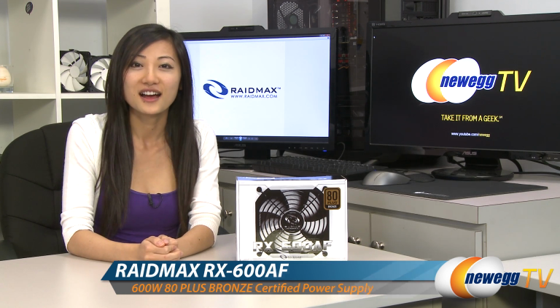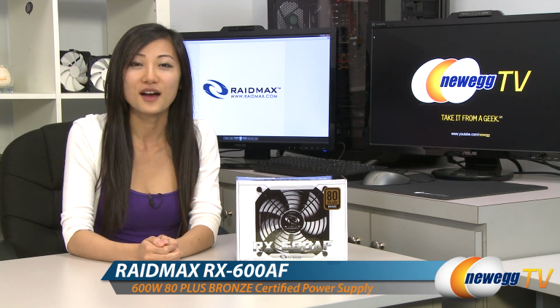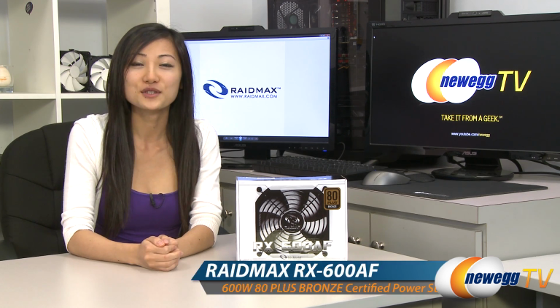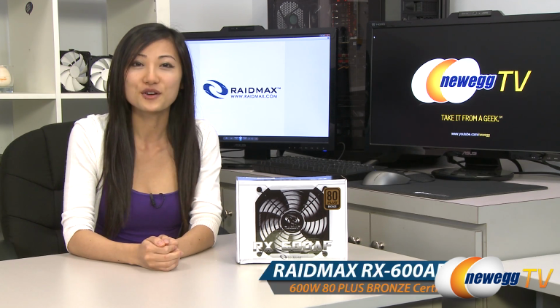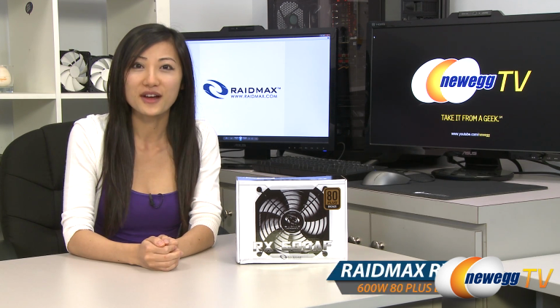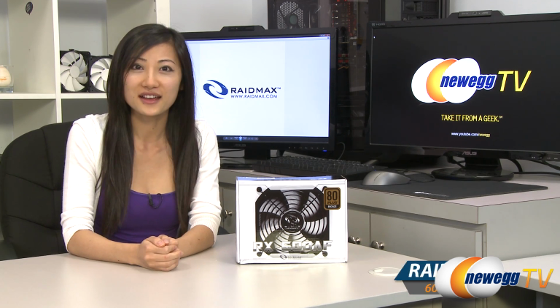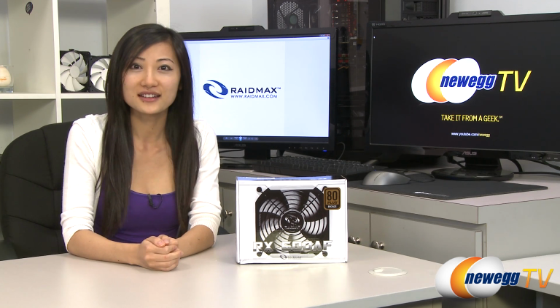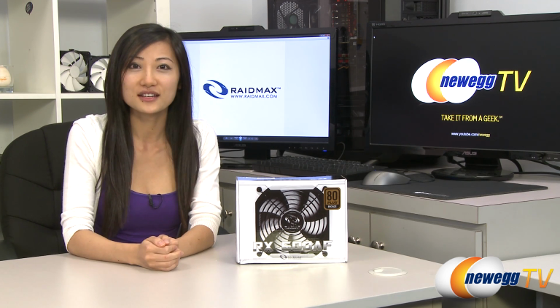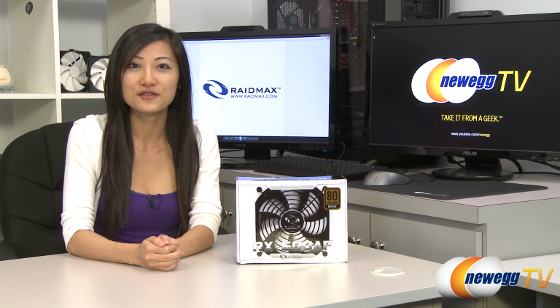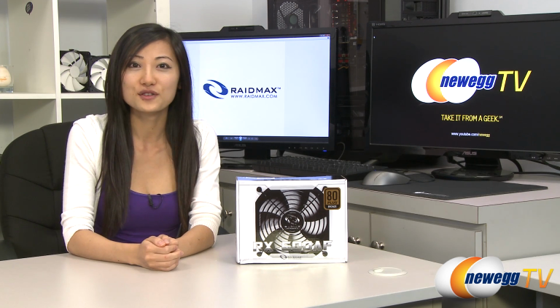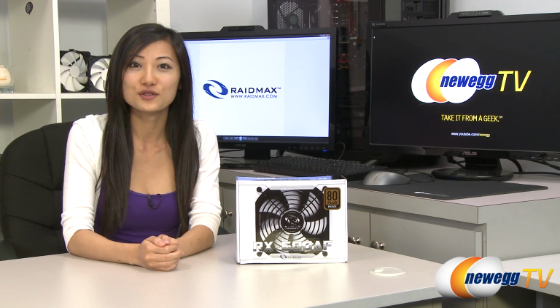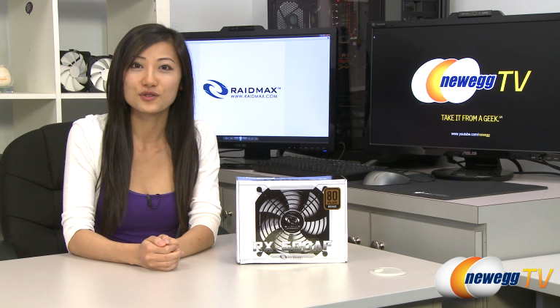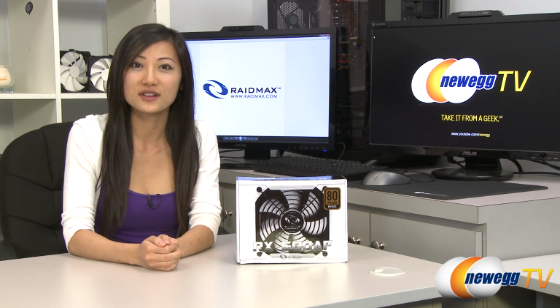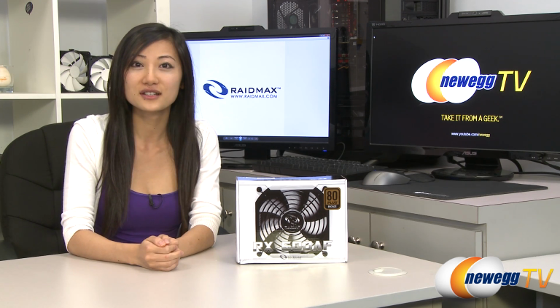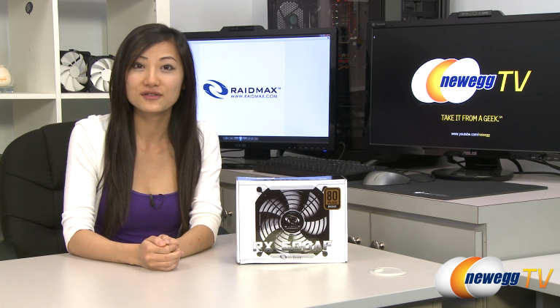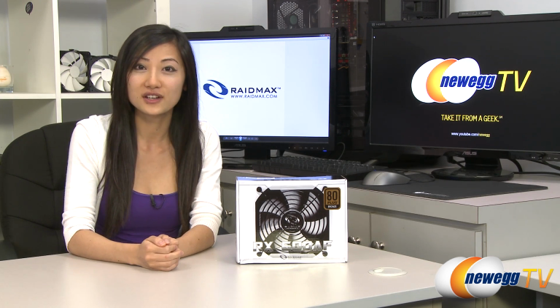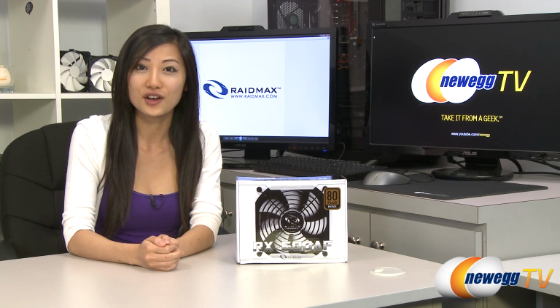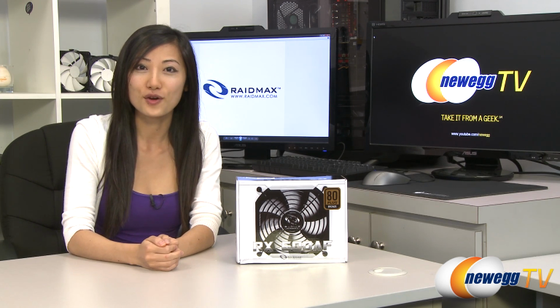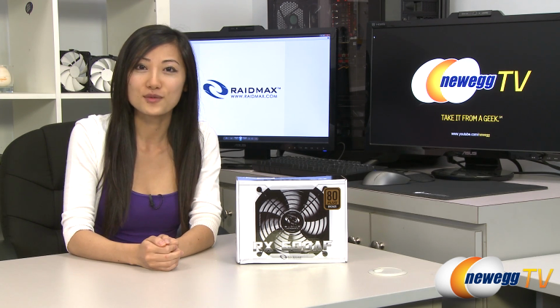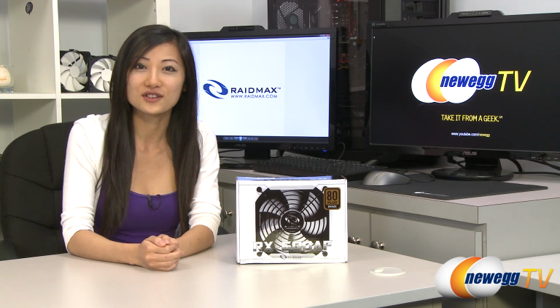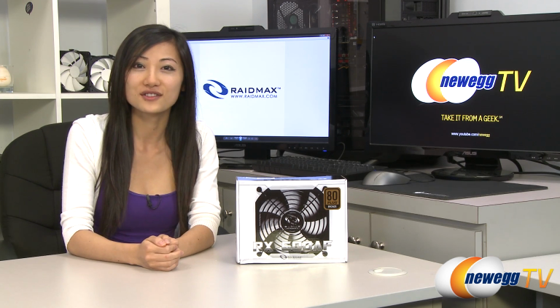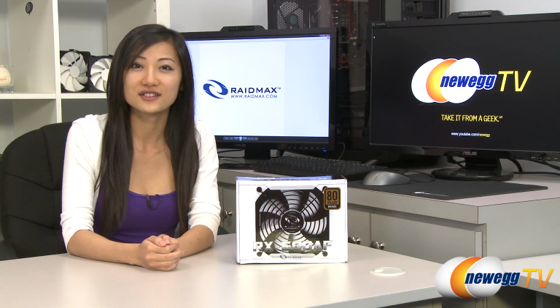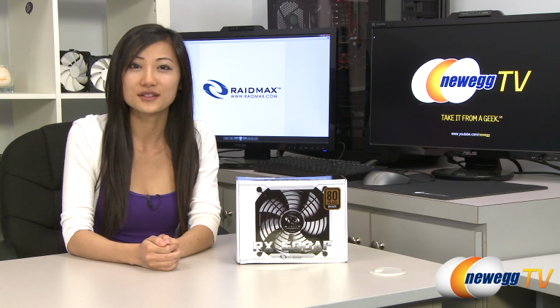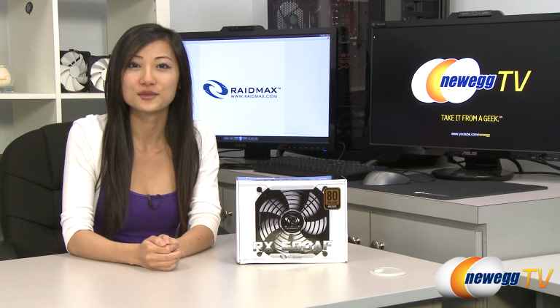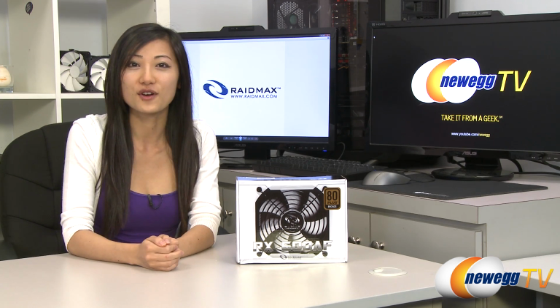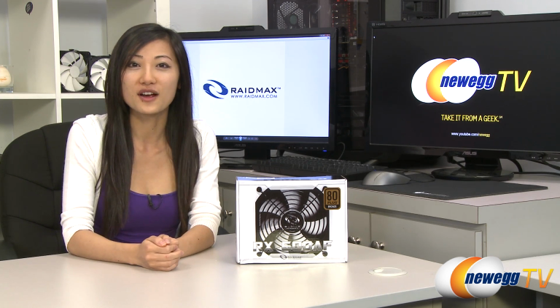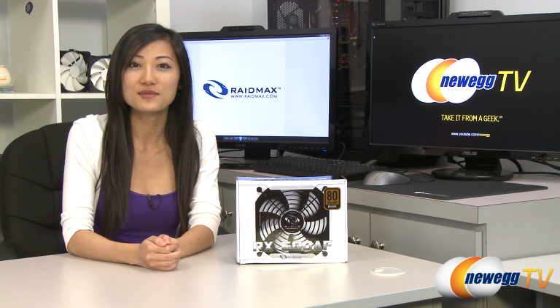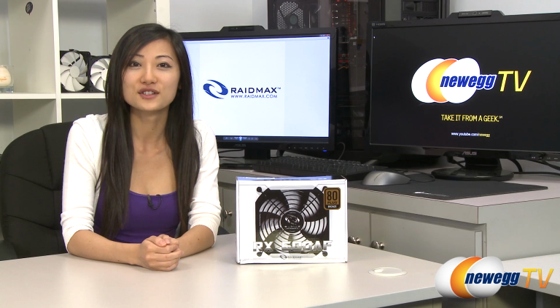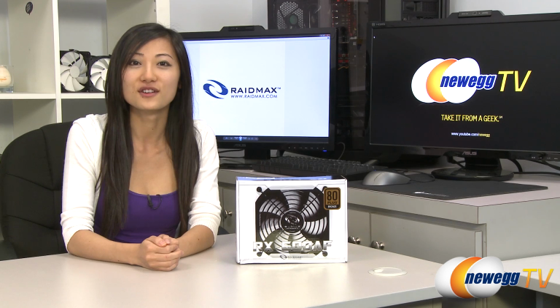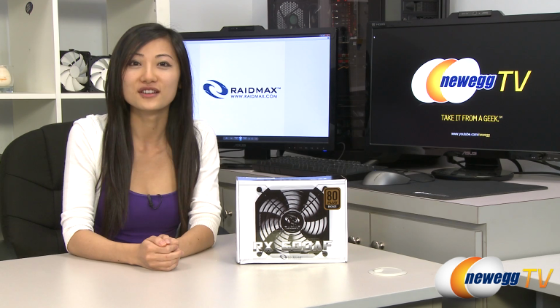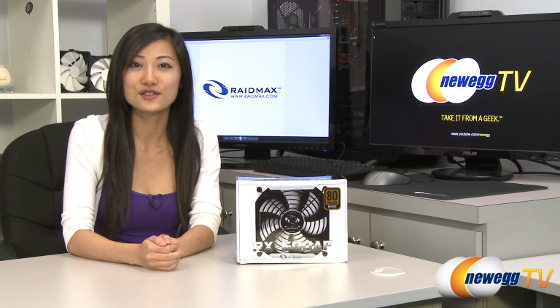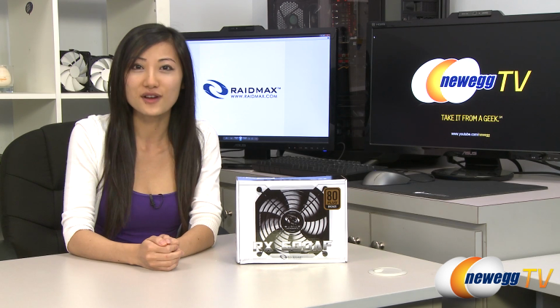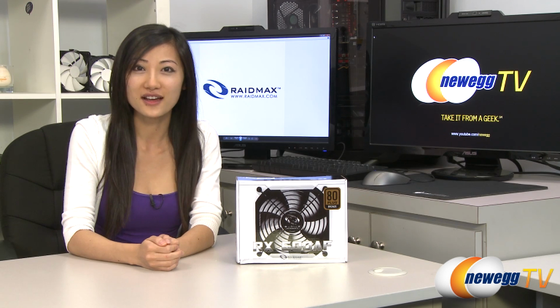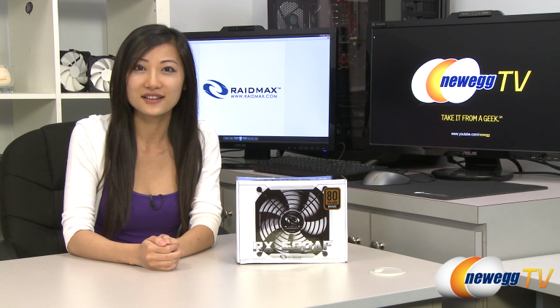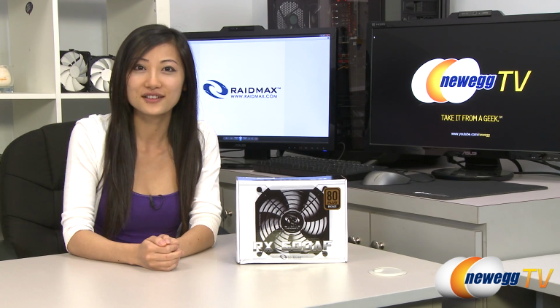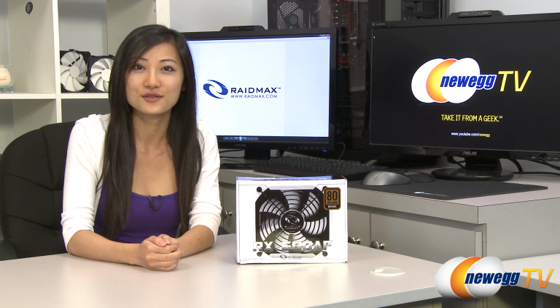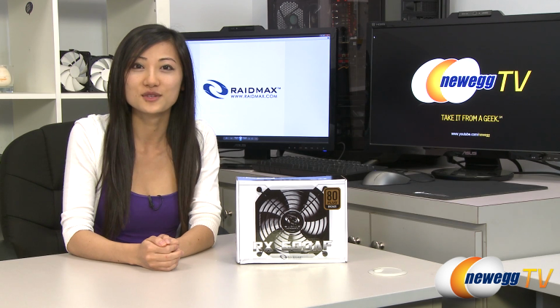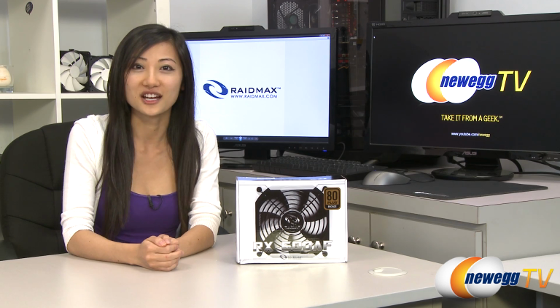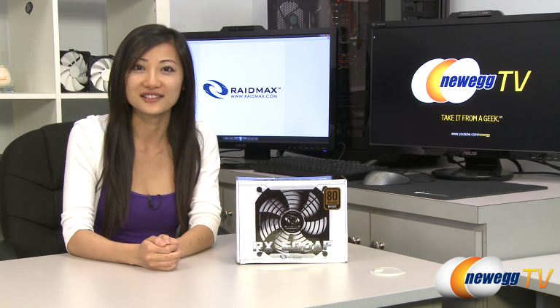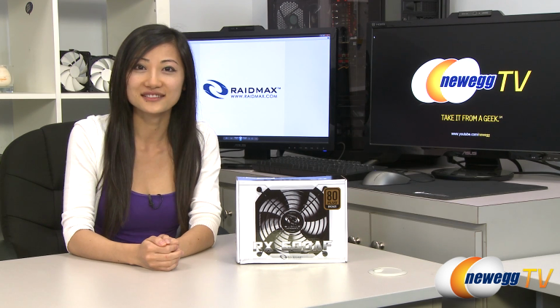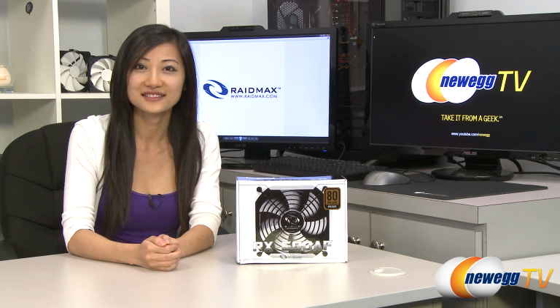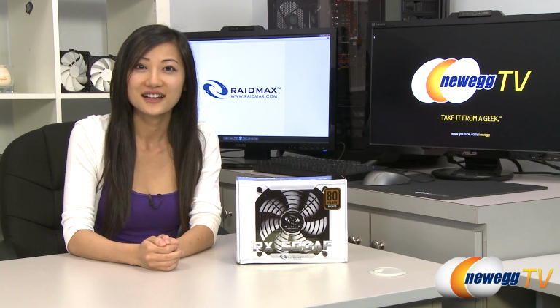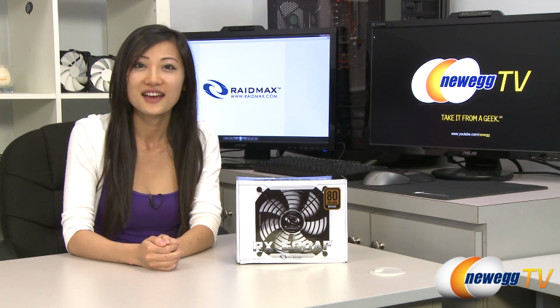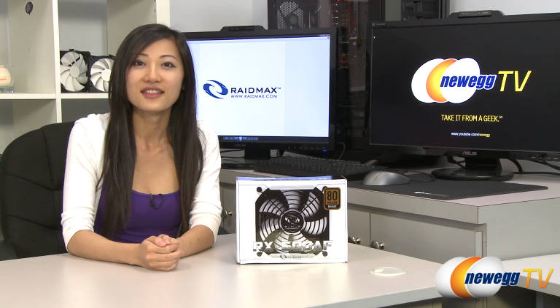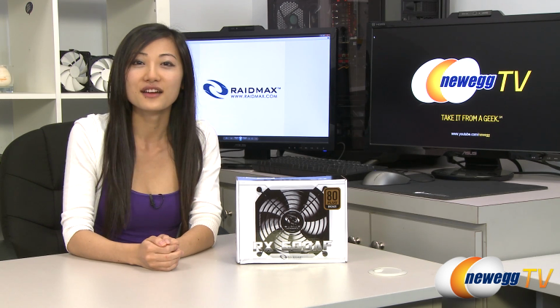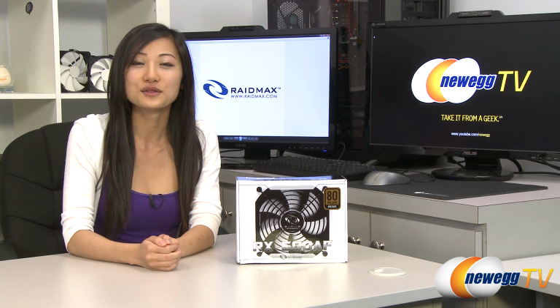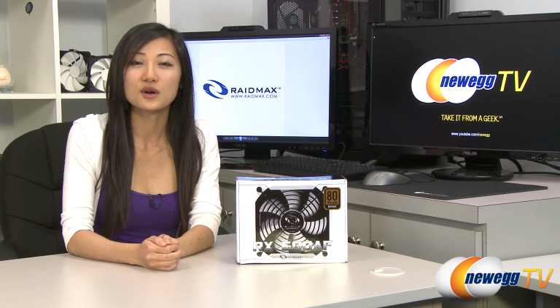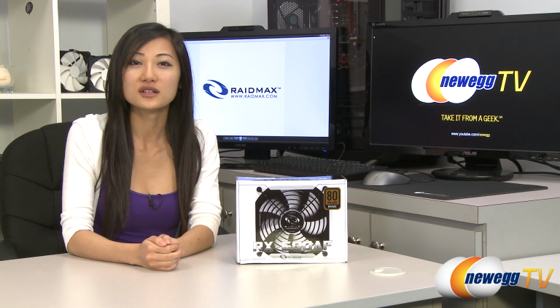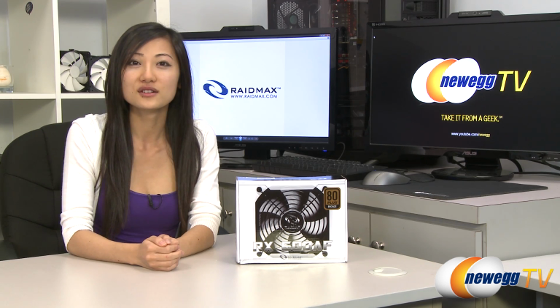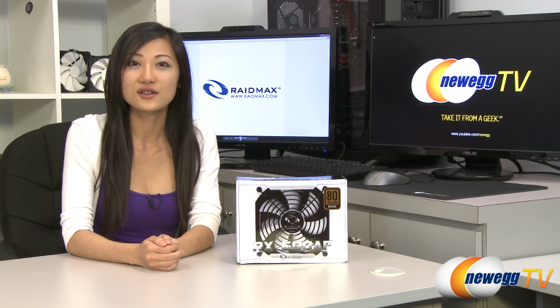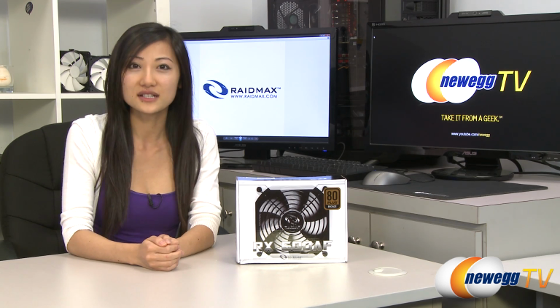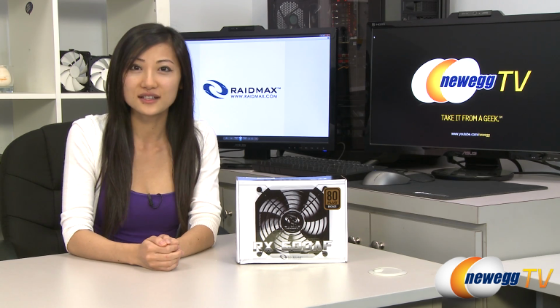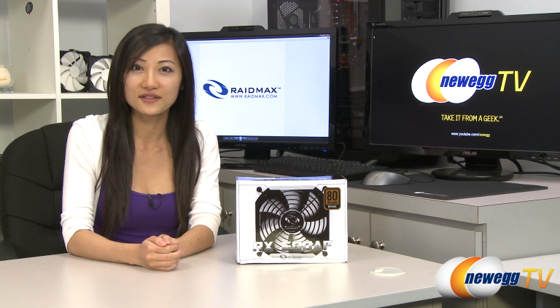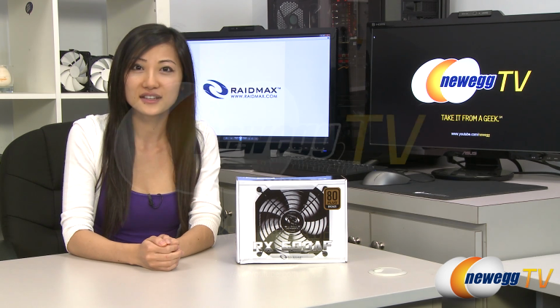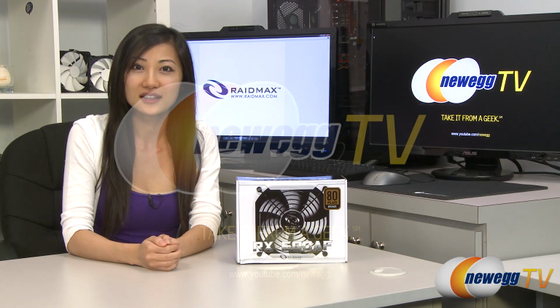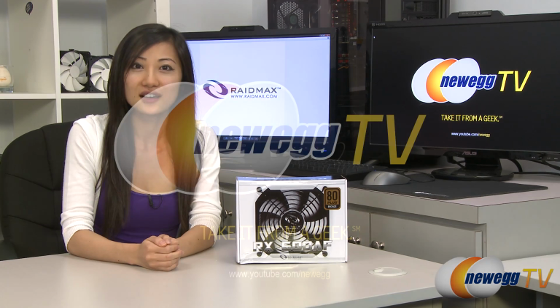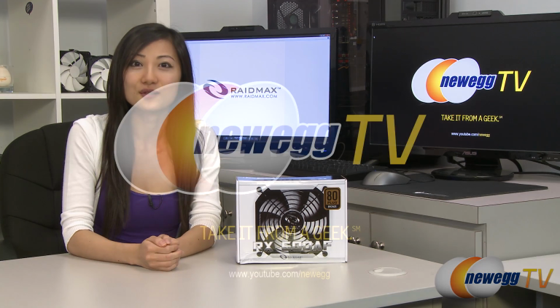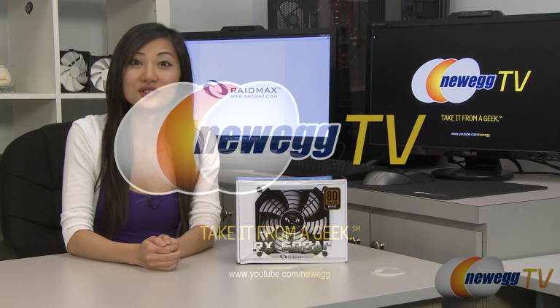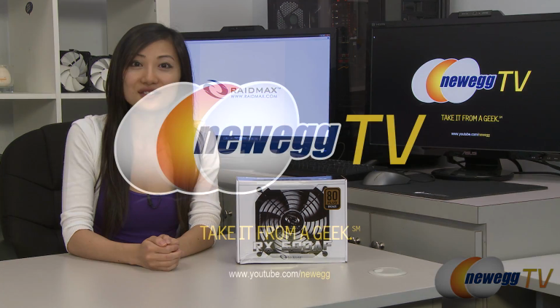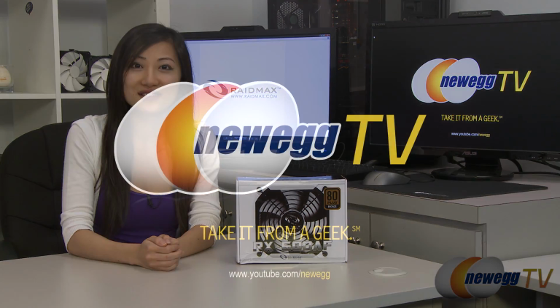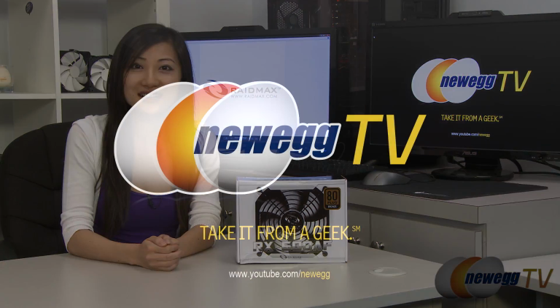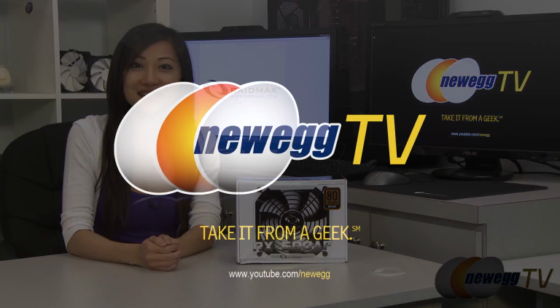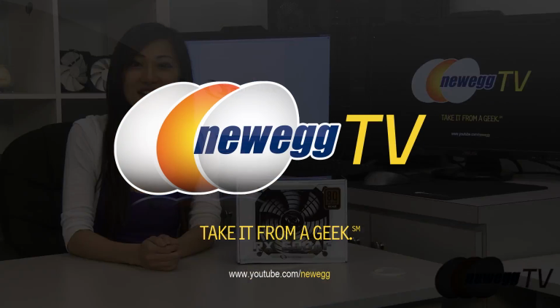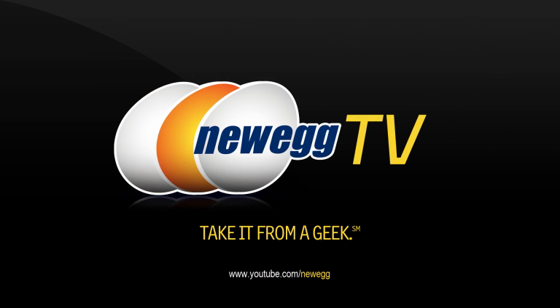I'm Joanne, and if you enjoyed this video be sure to subscribe to our Newegg YouTube channel. Thanks for watching Newegg TV, and we'll see you next time.